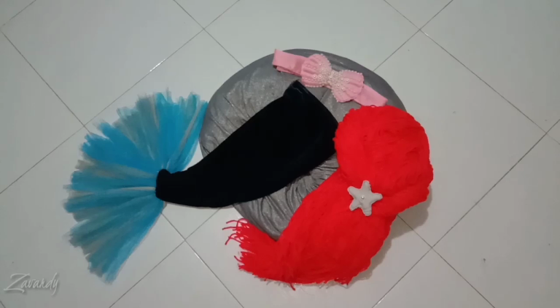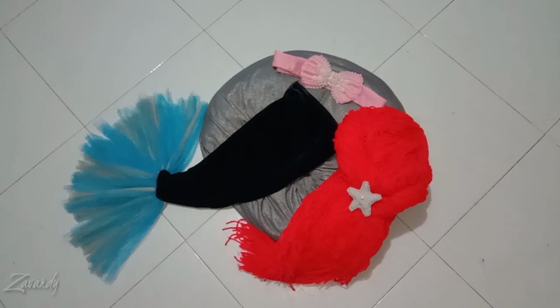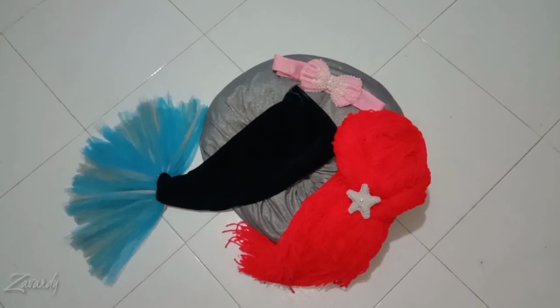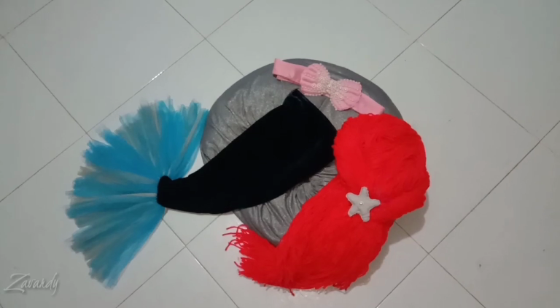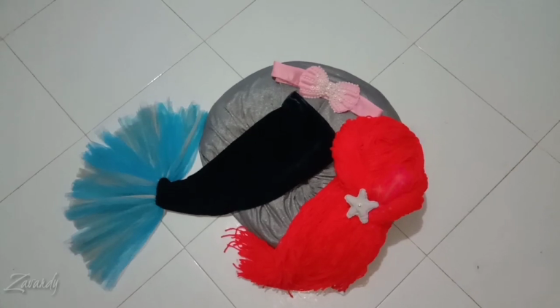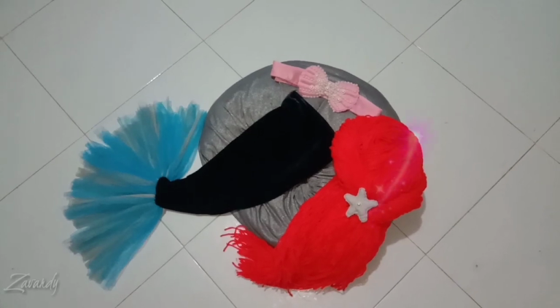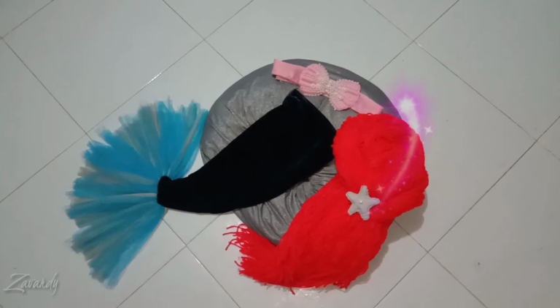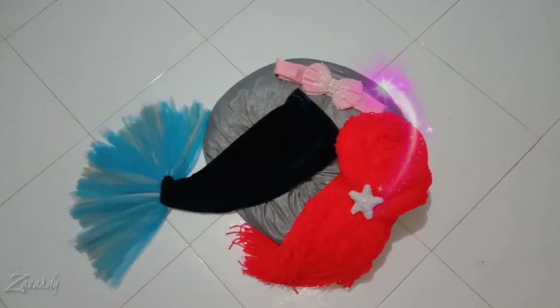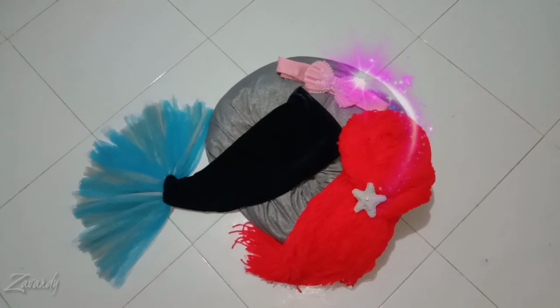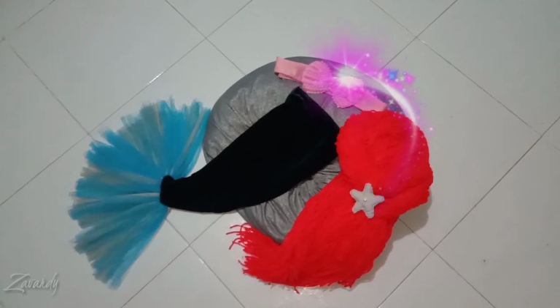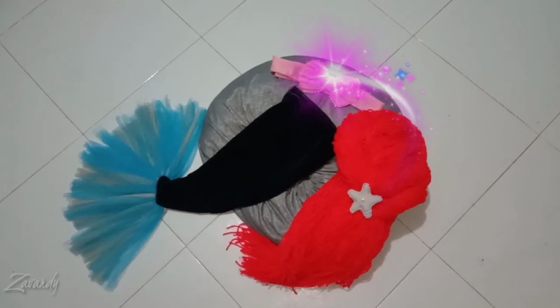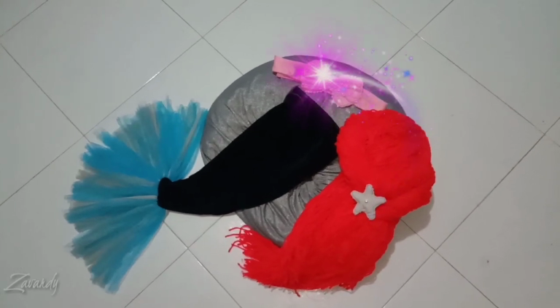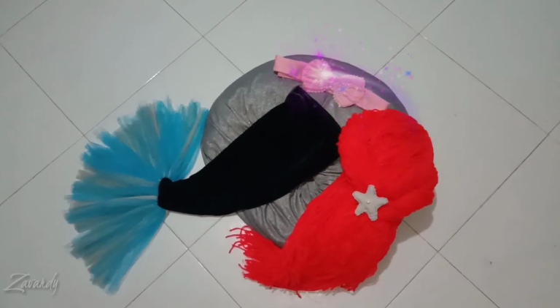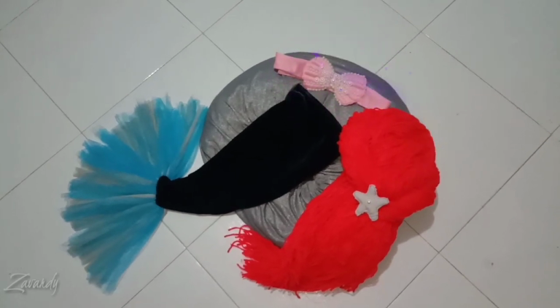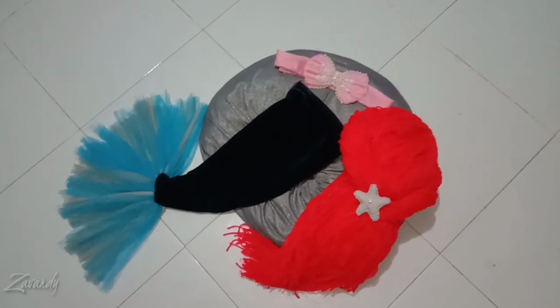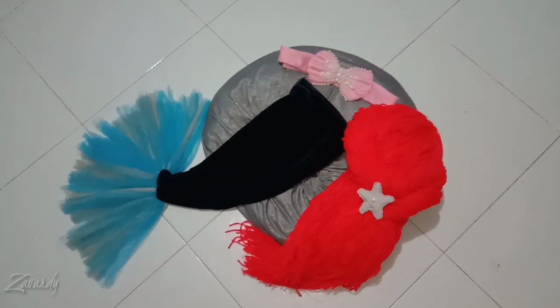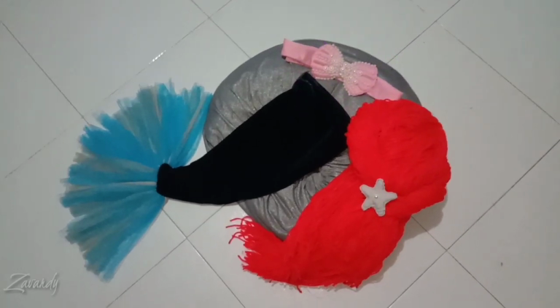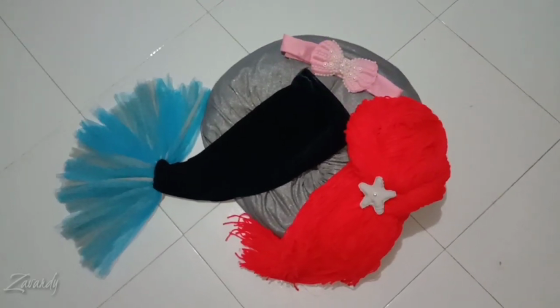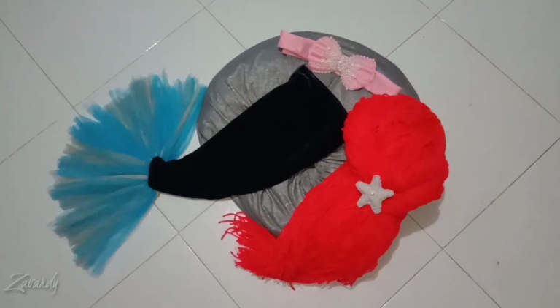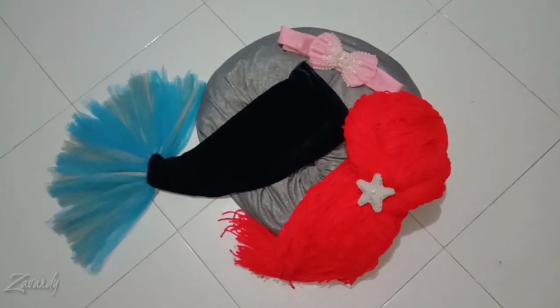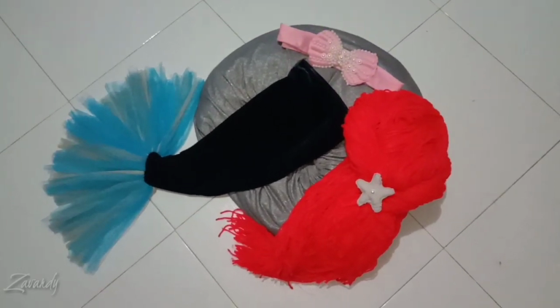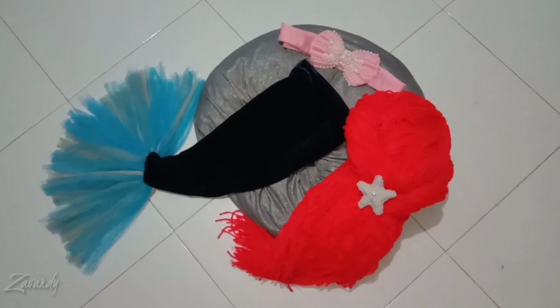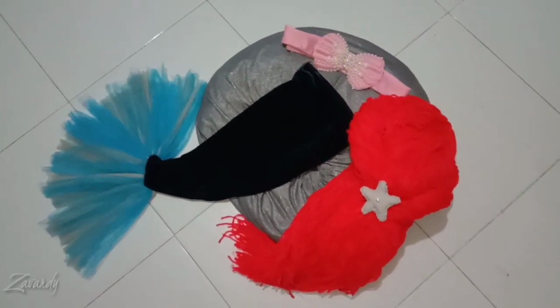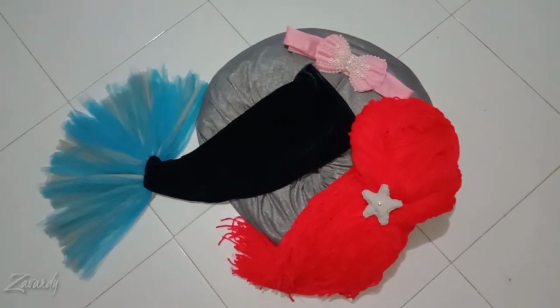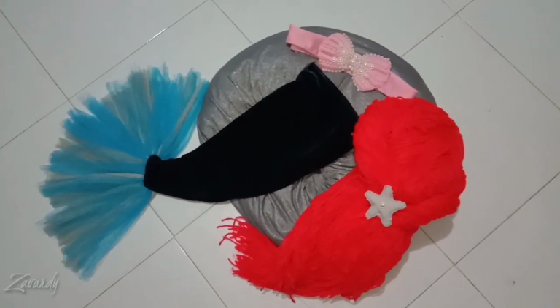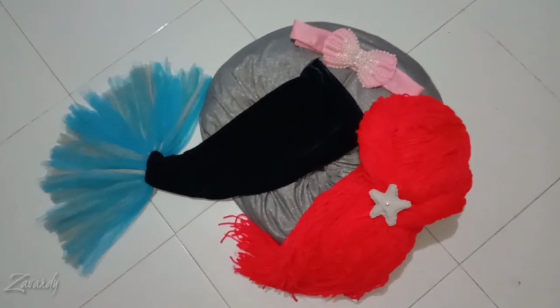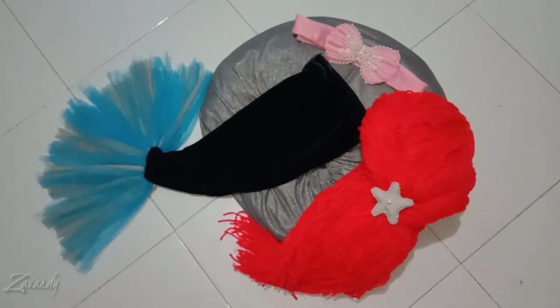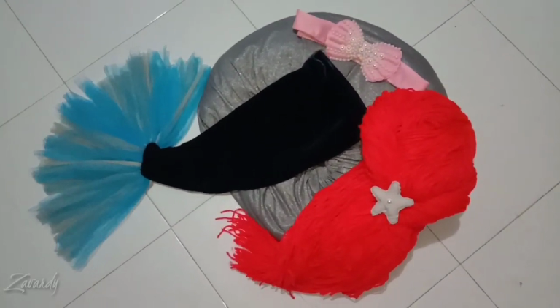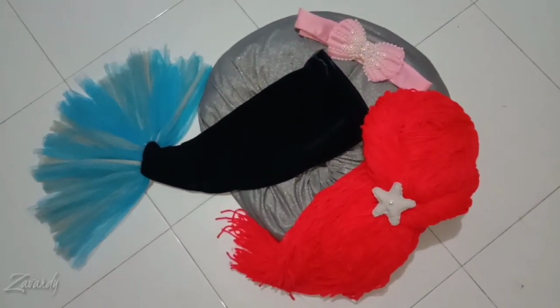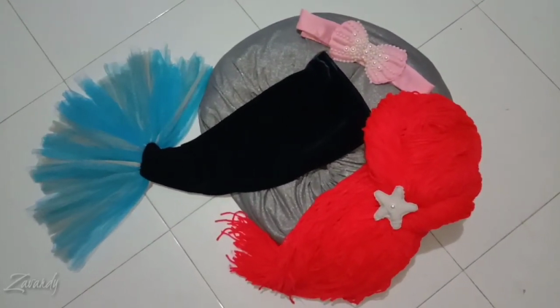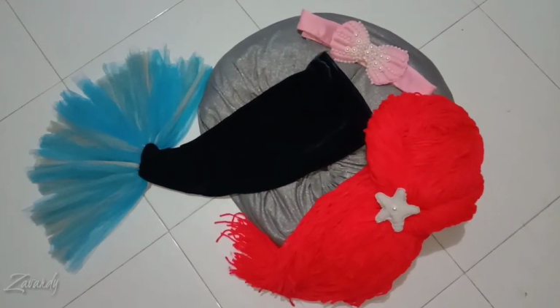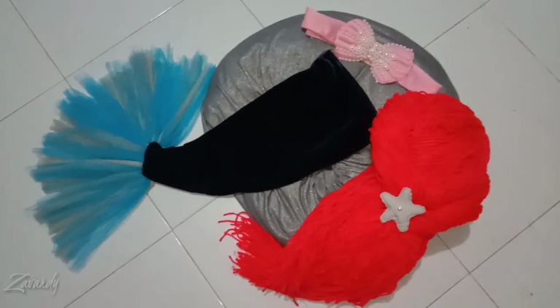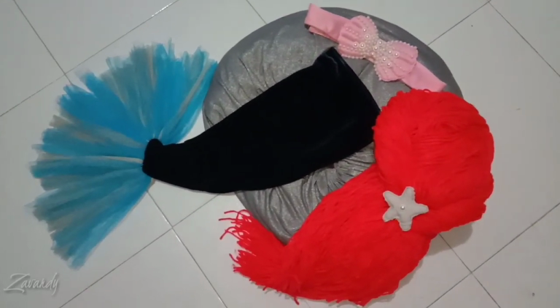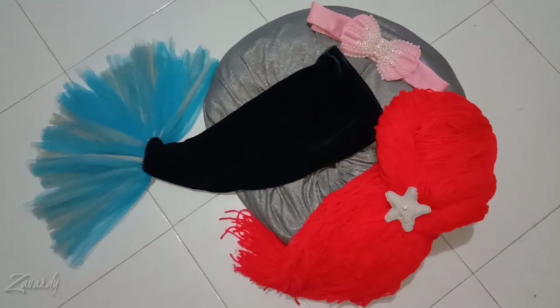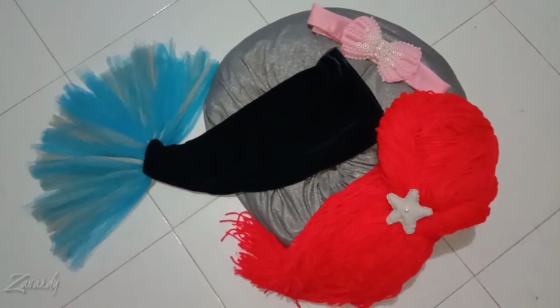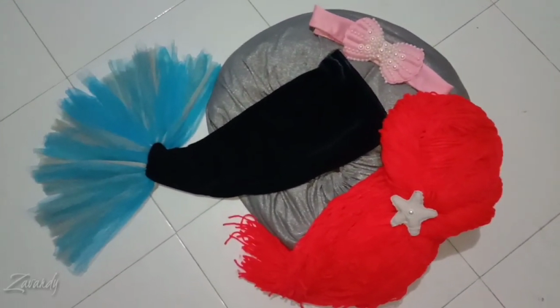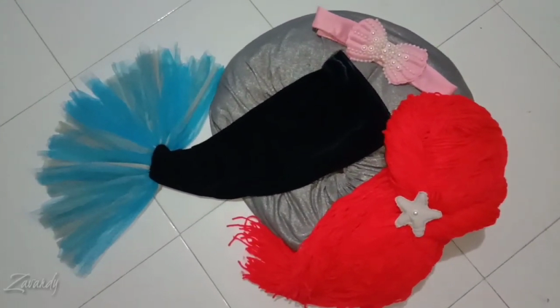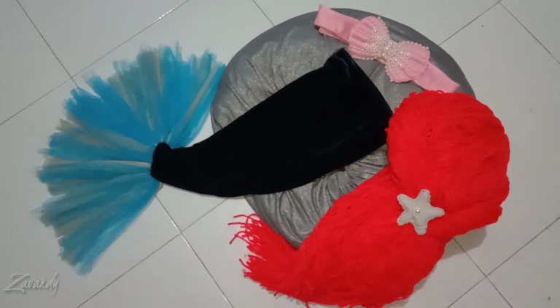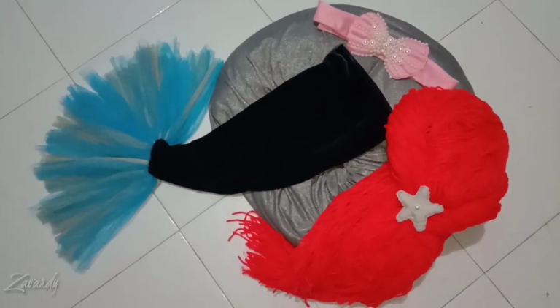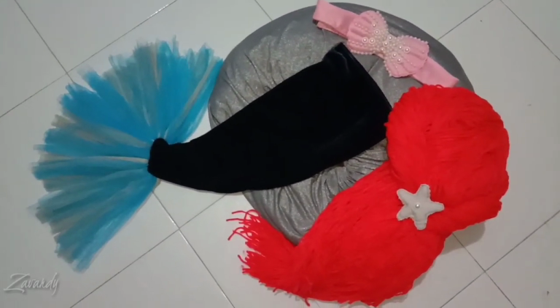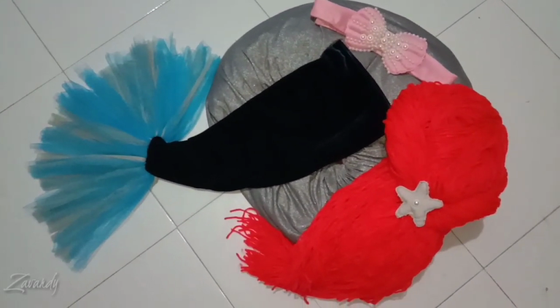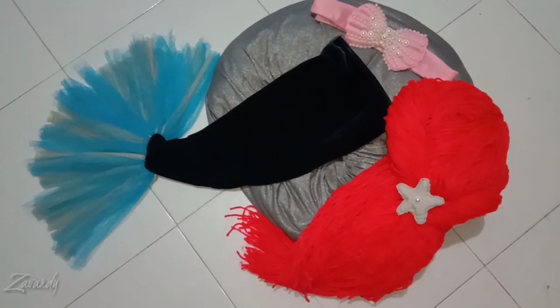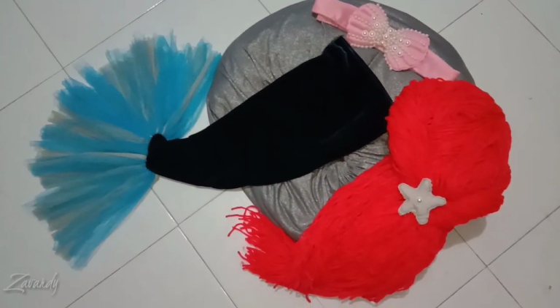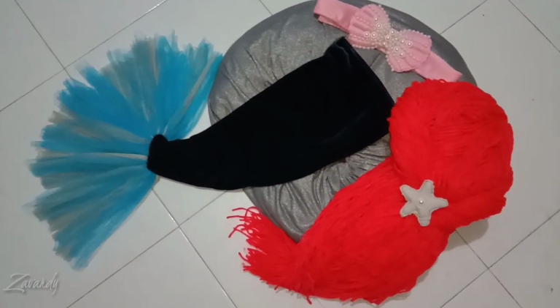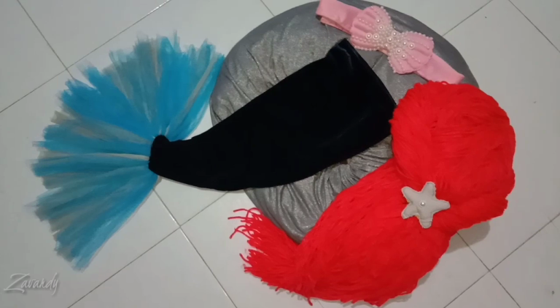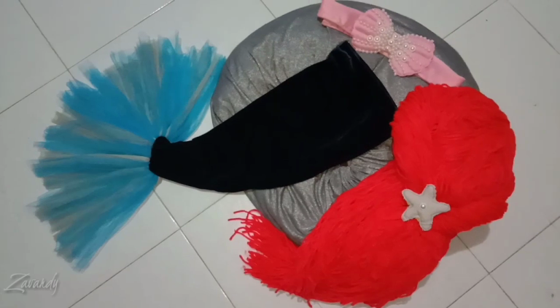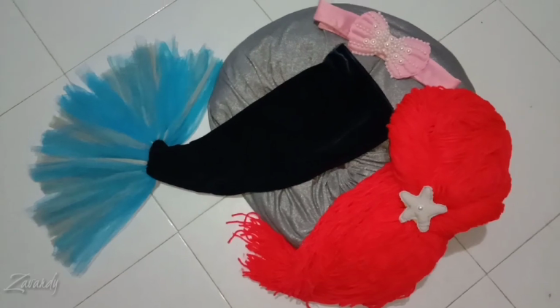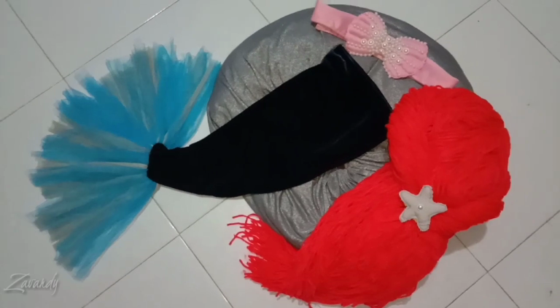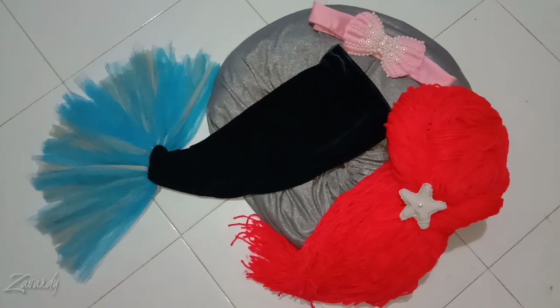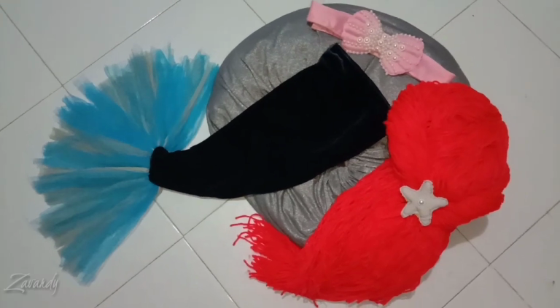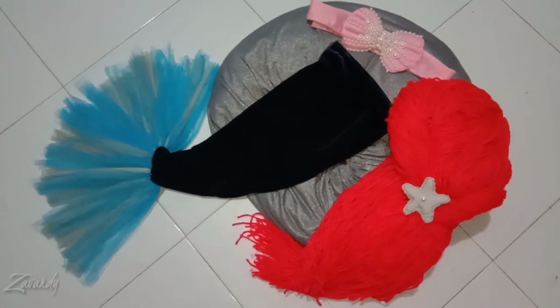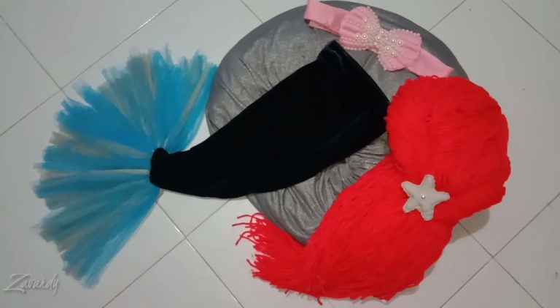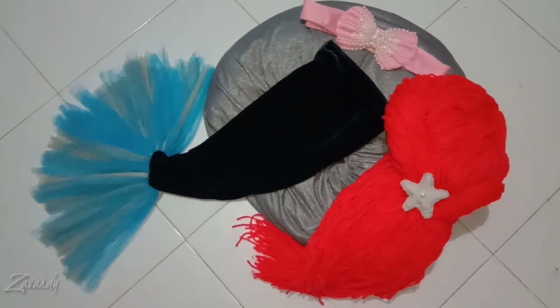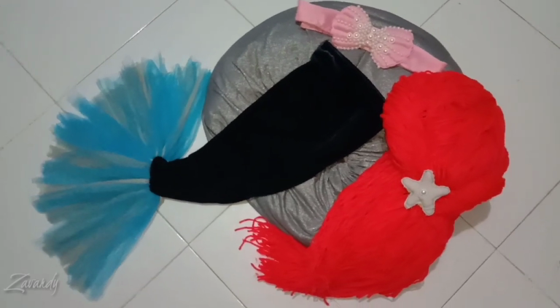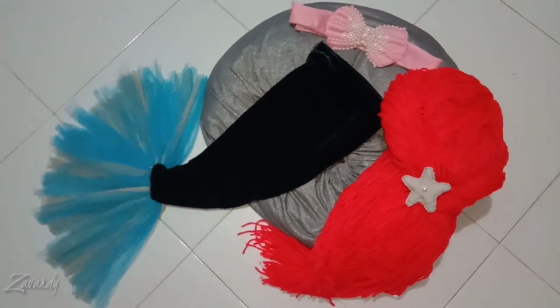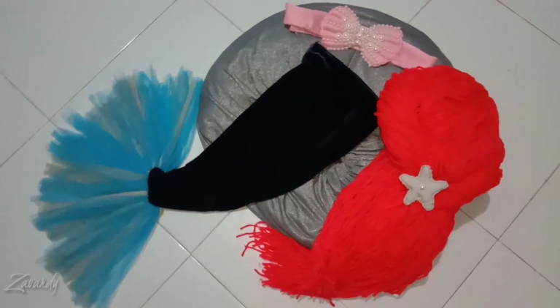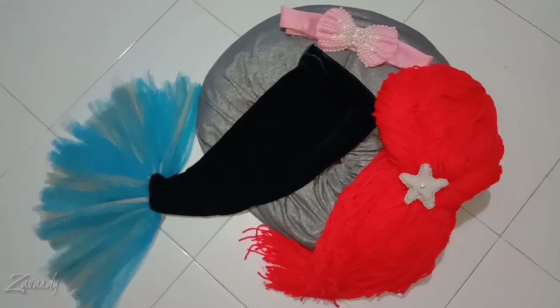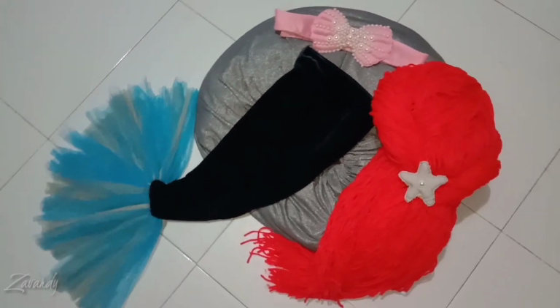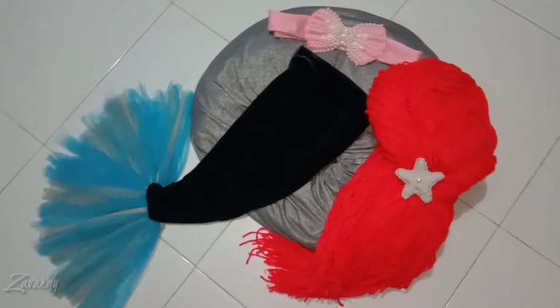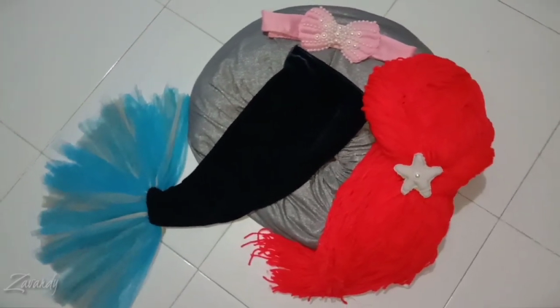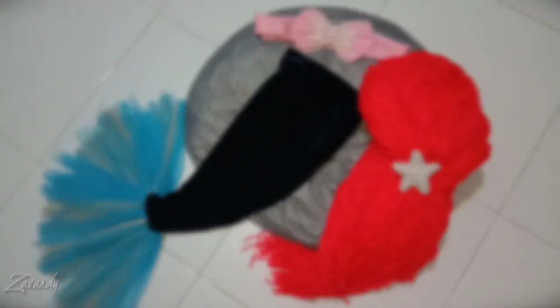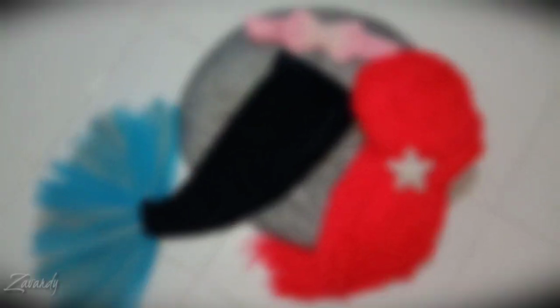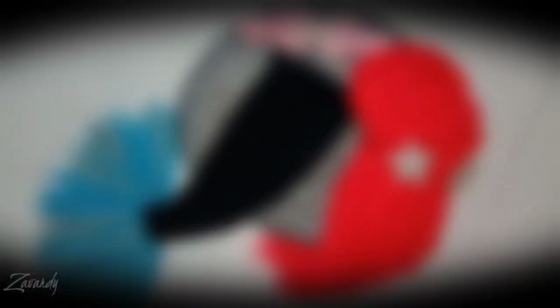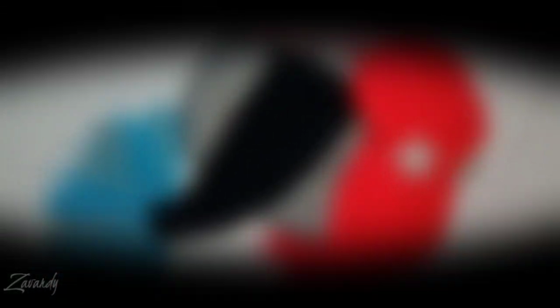Hi everyone, welcome back to my channel. Today's video I'll be showing you my mermaid costume, so let's start.